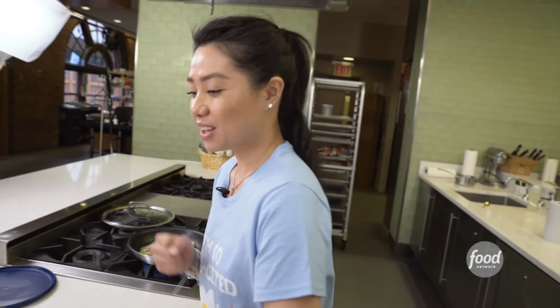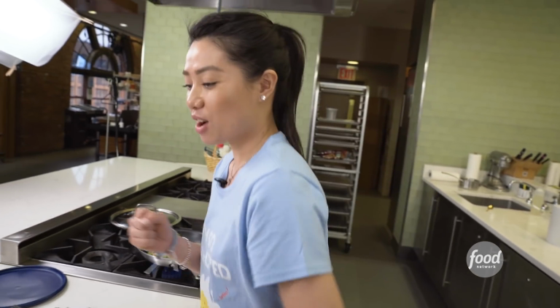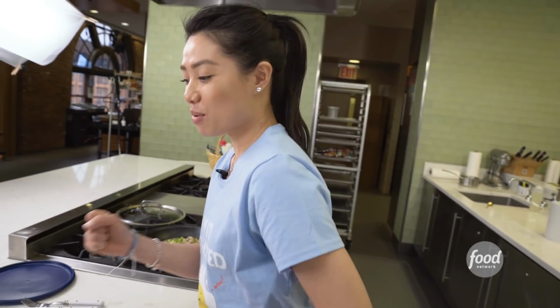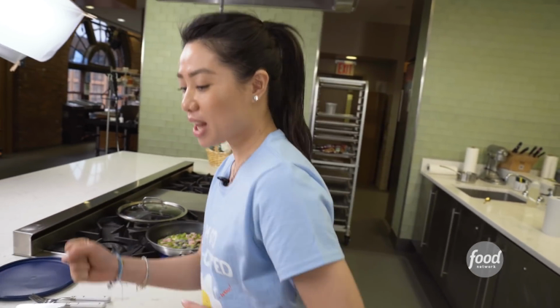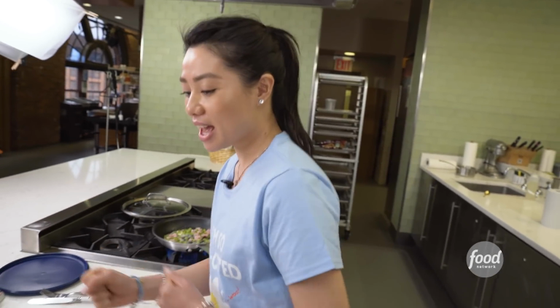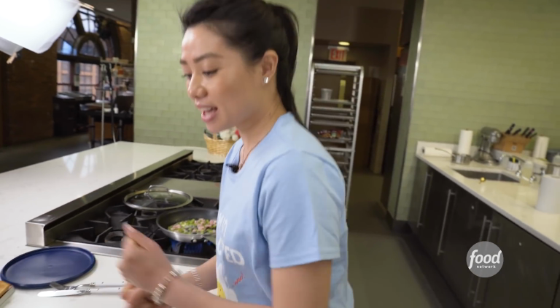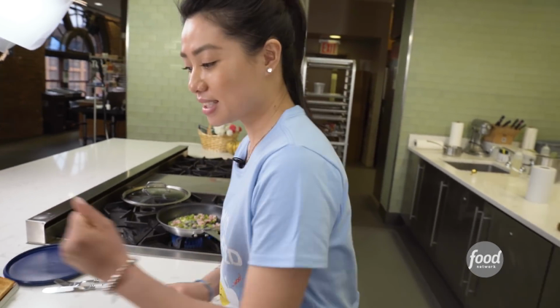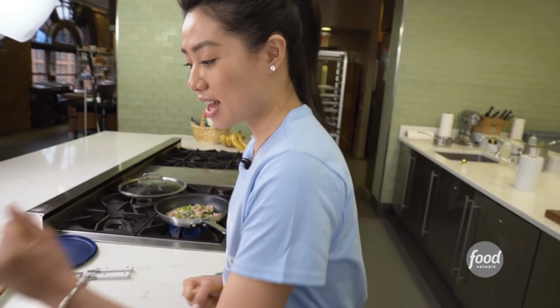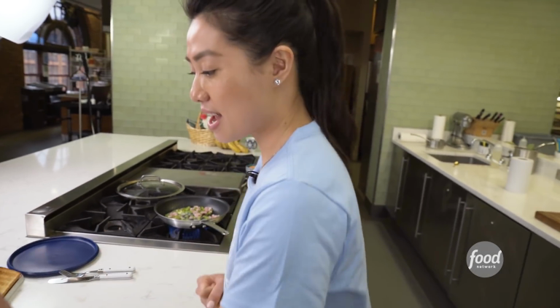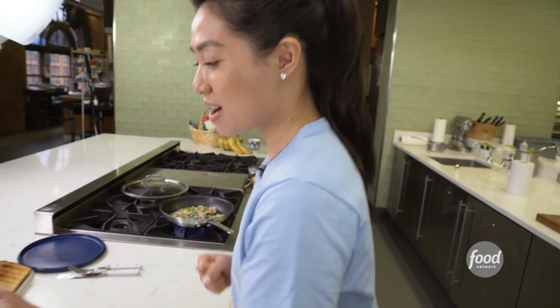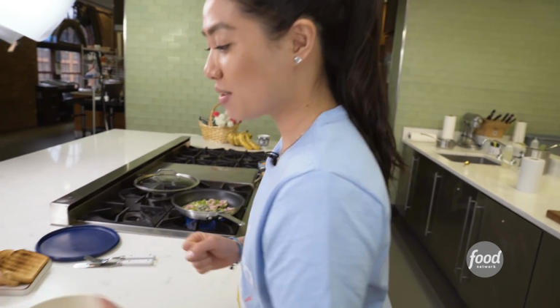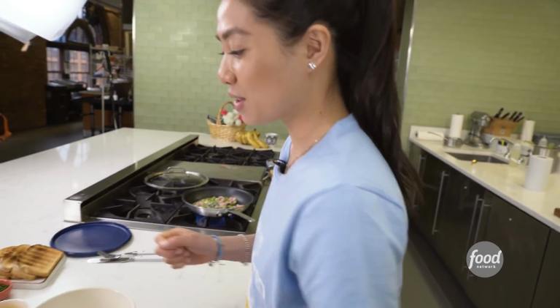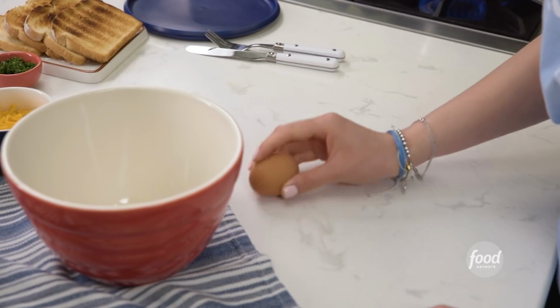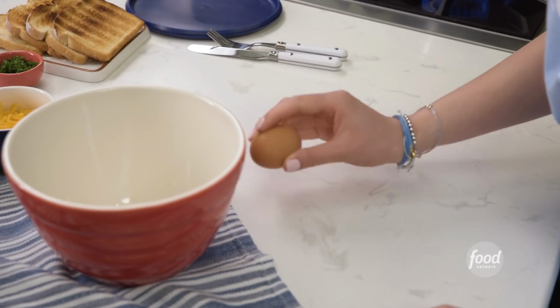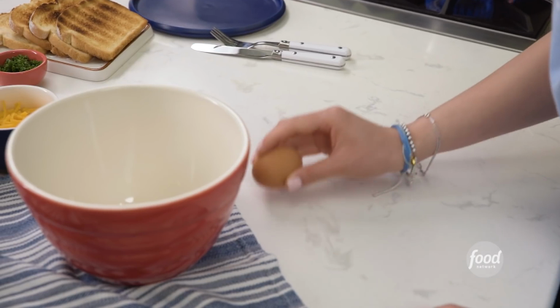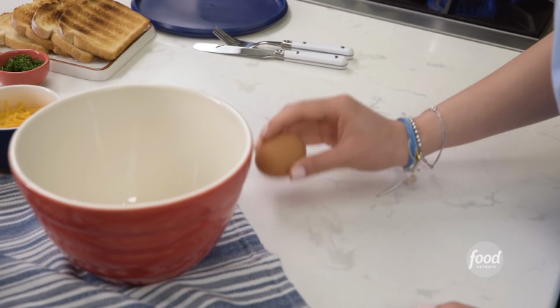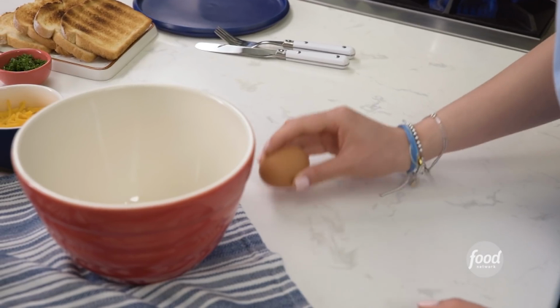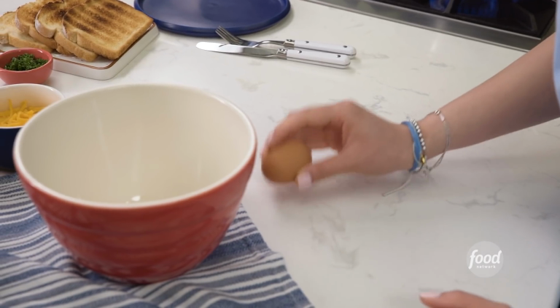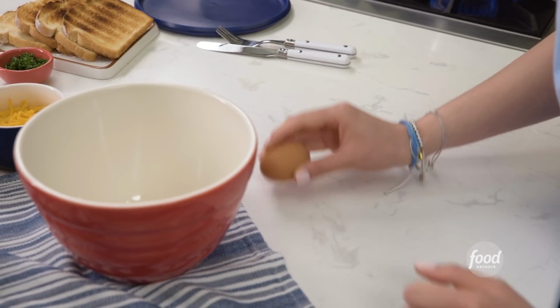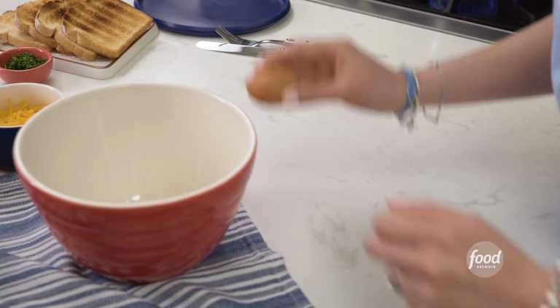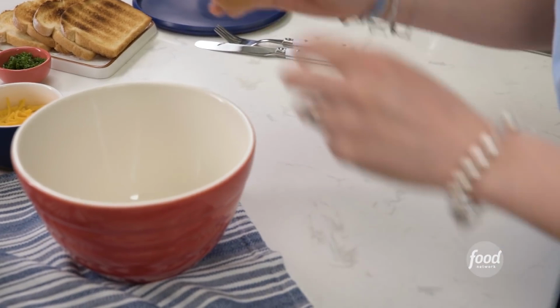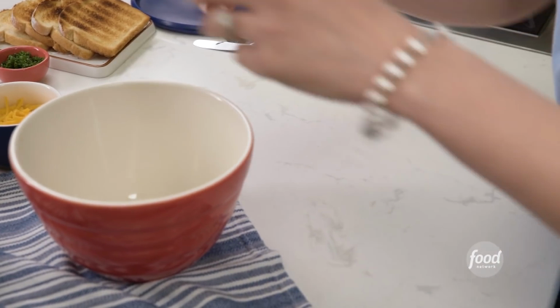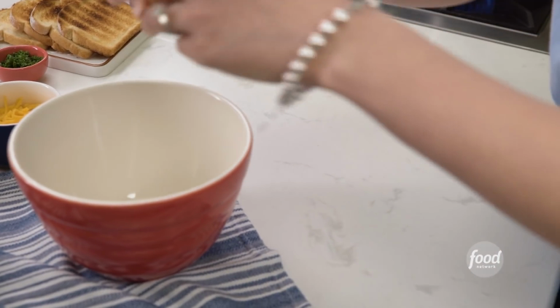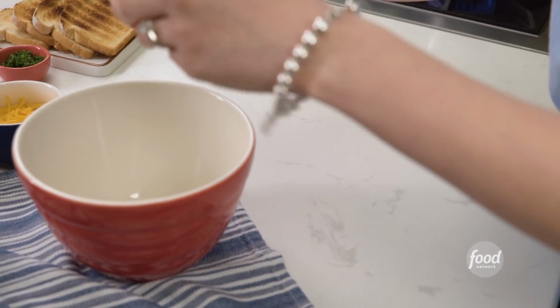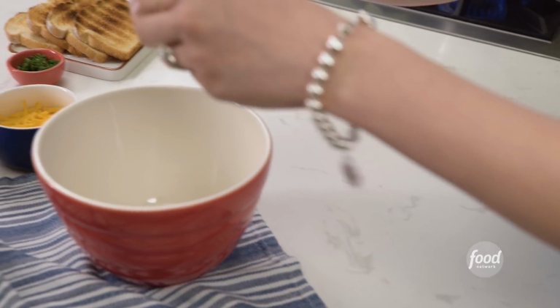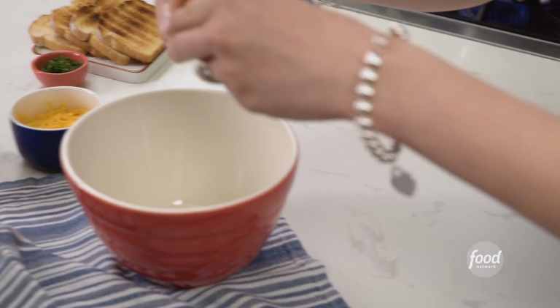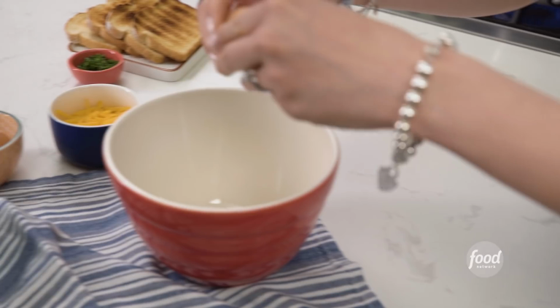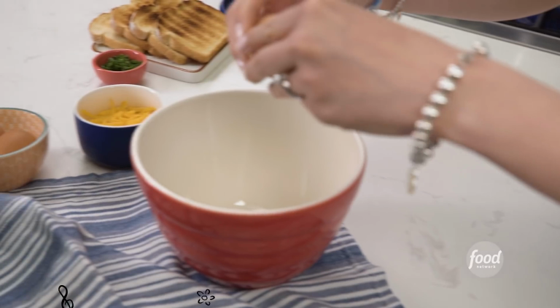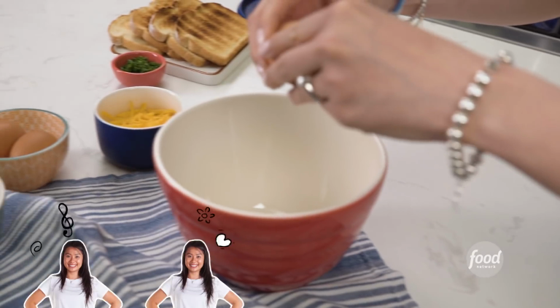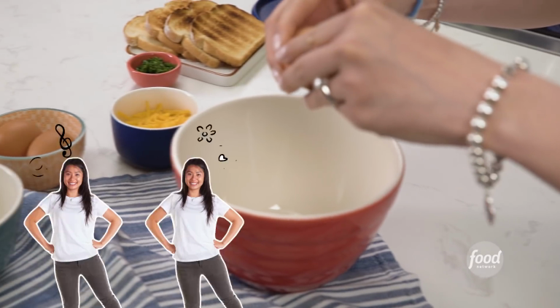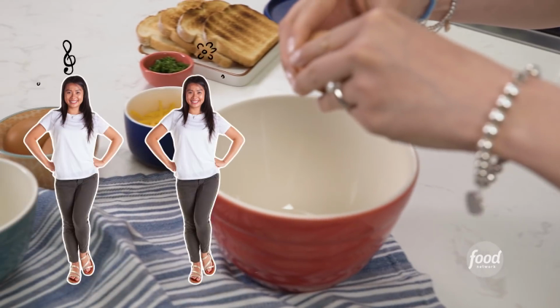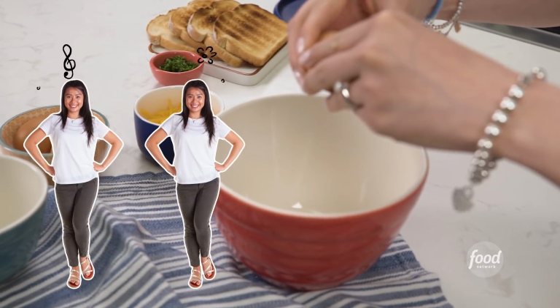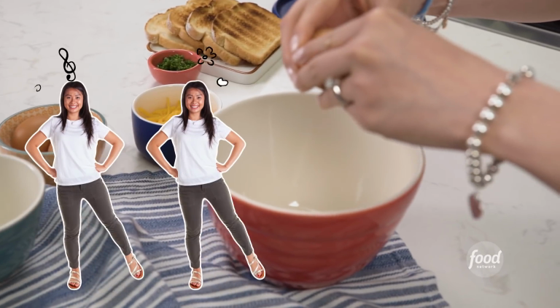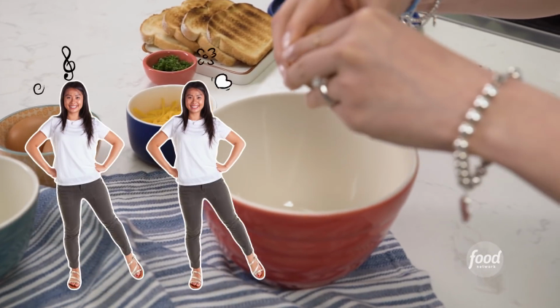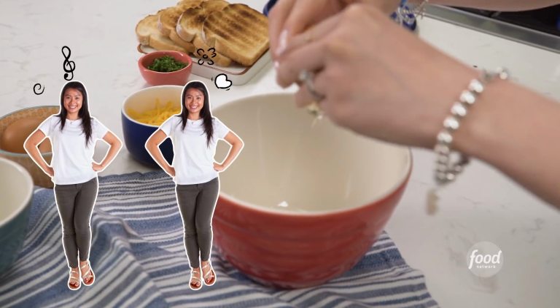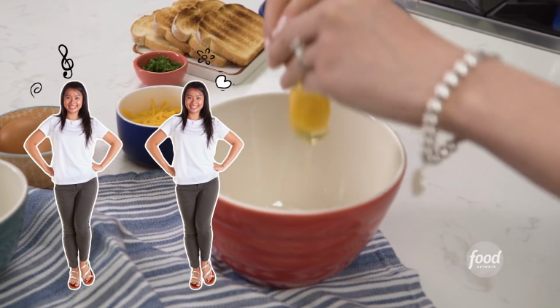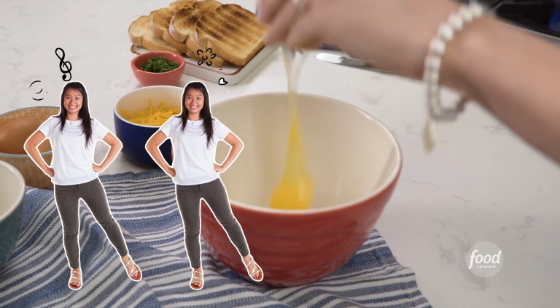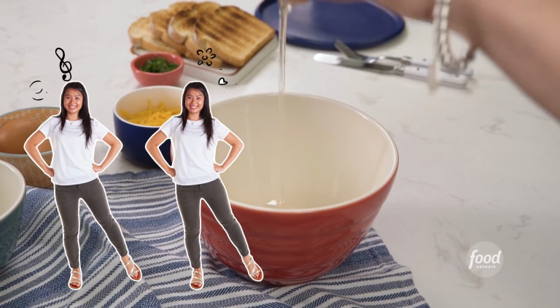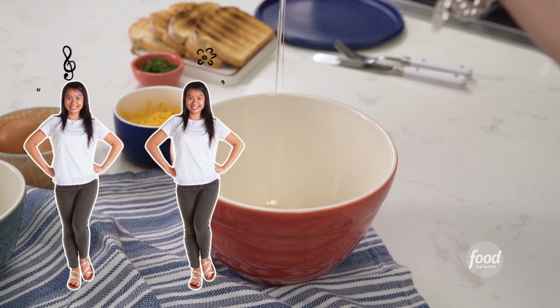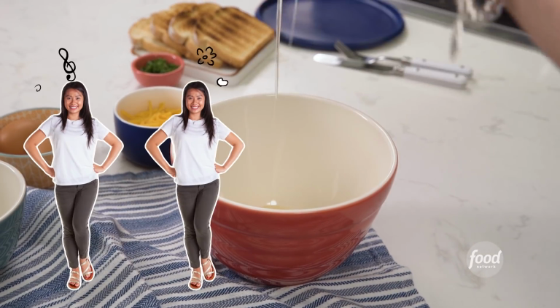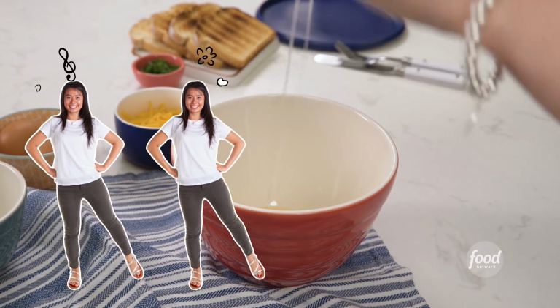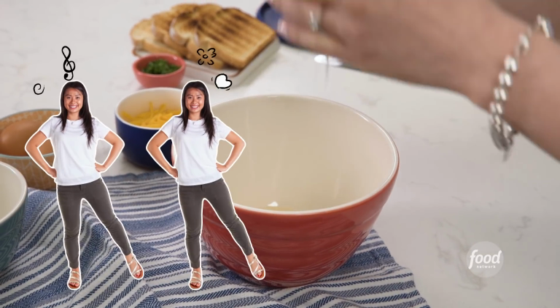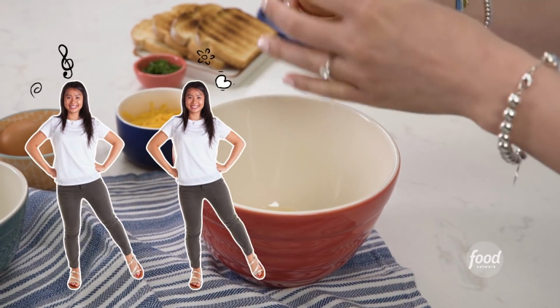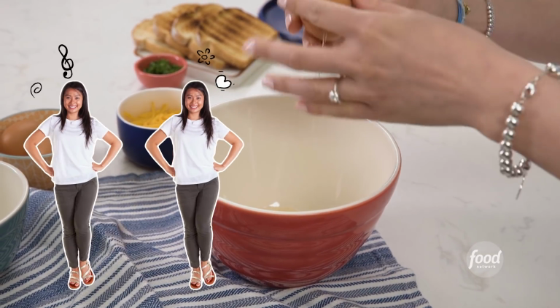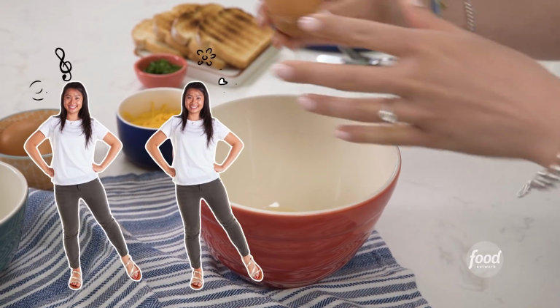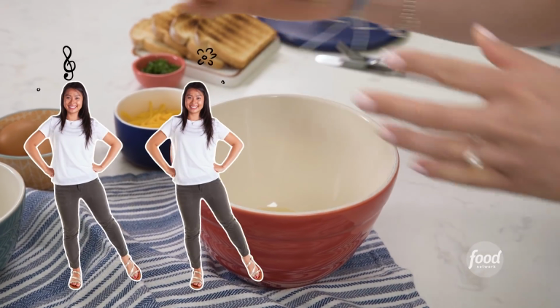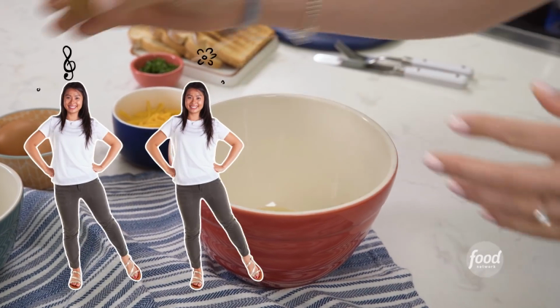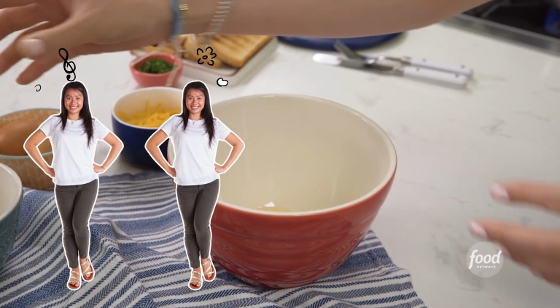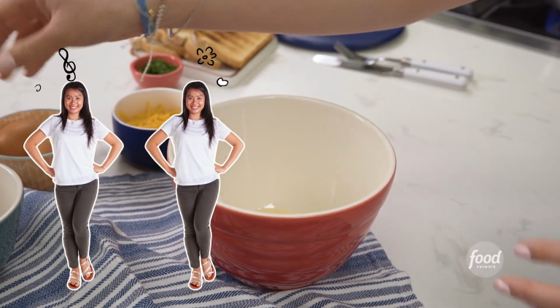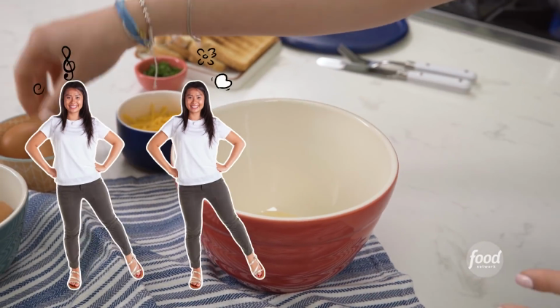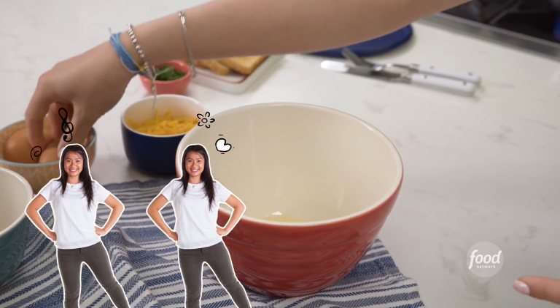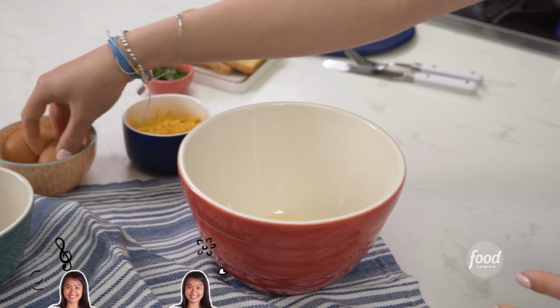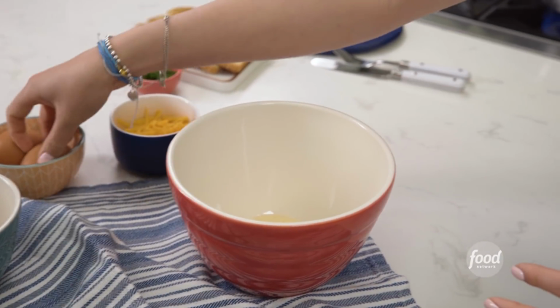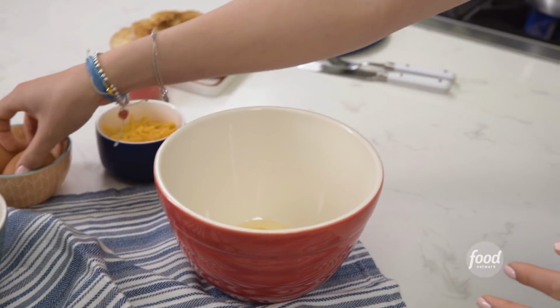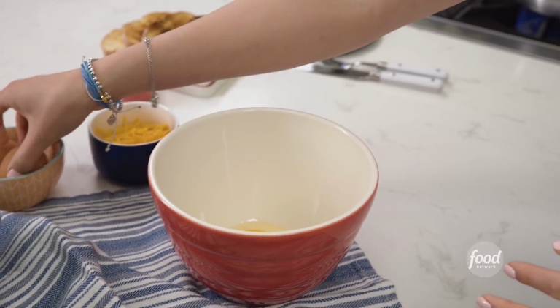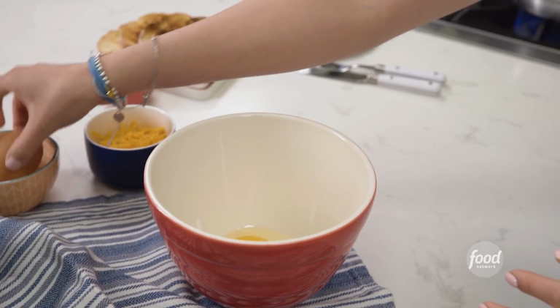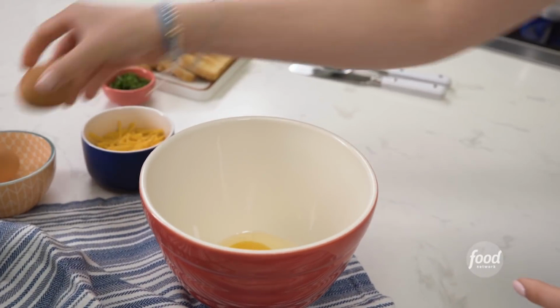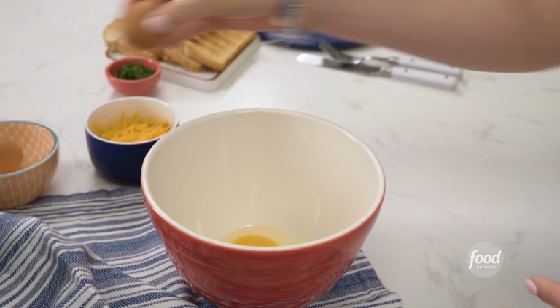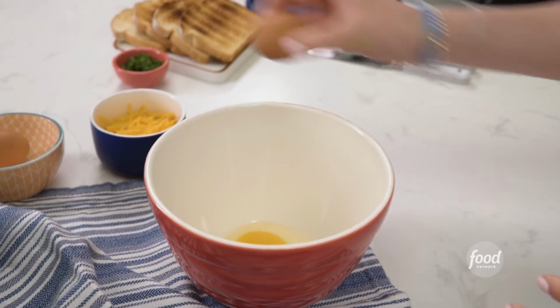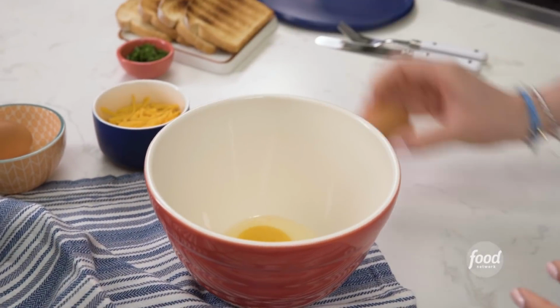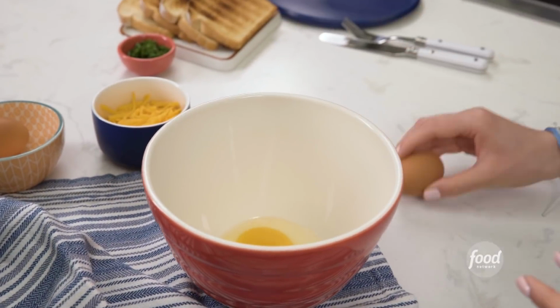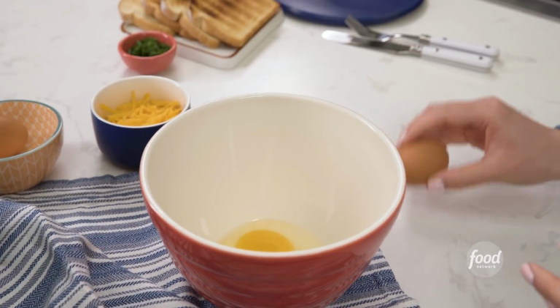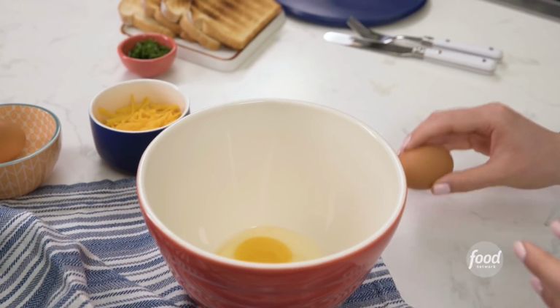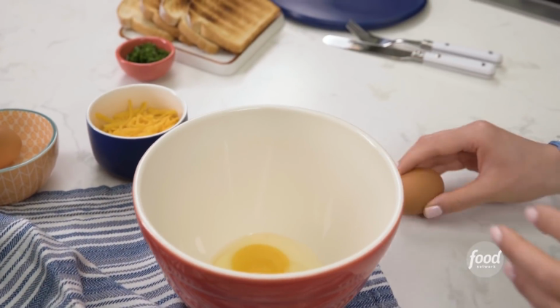Going to egg time. And we're going to go to the star of the dish, the eggs. What you're going to do here is crack two eggs into a bowl.